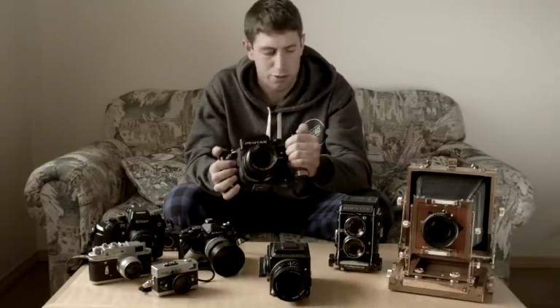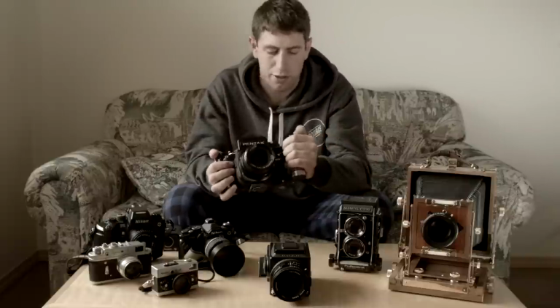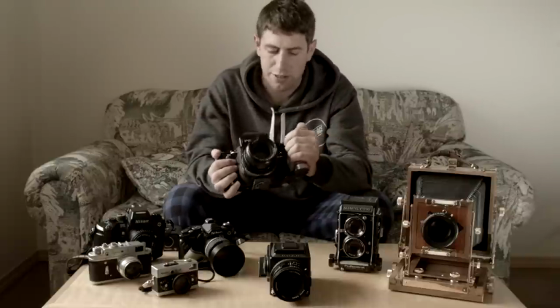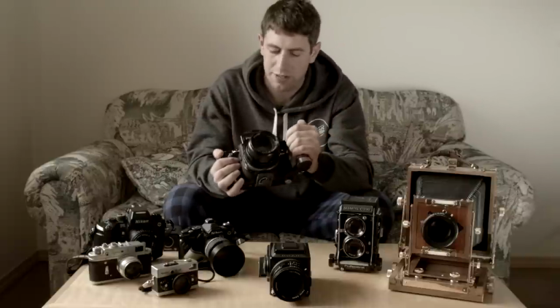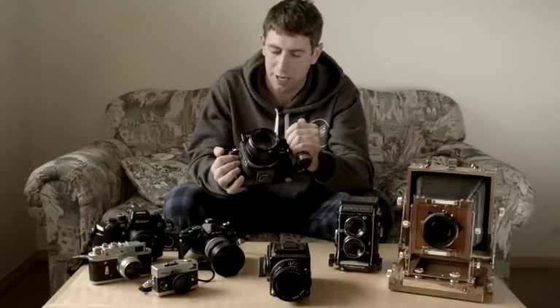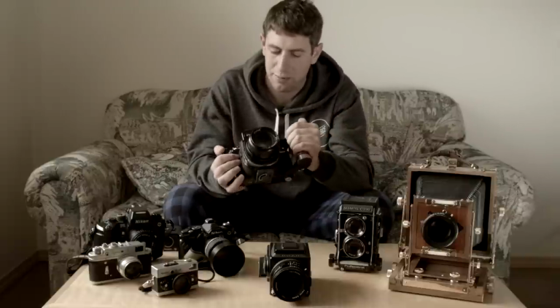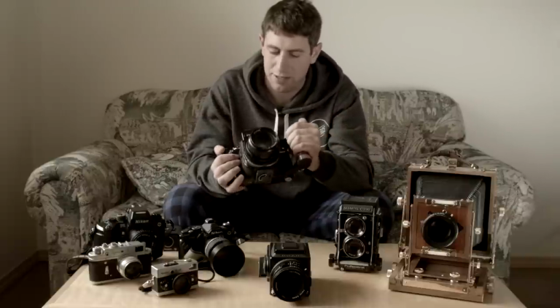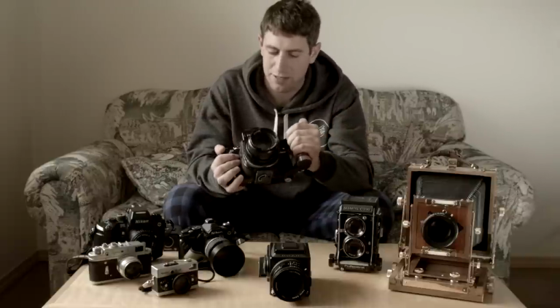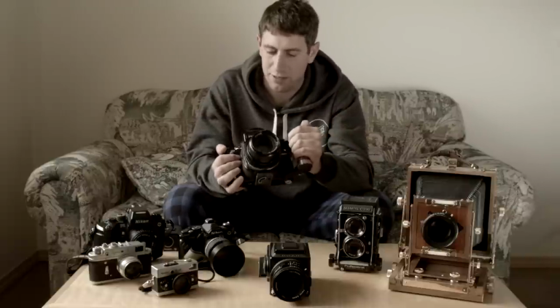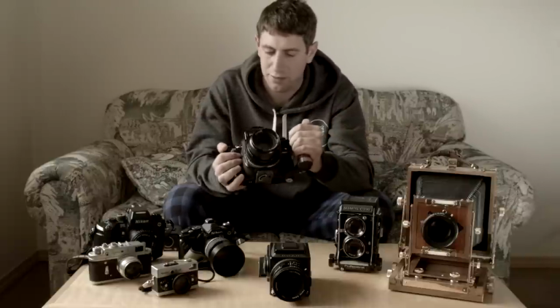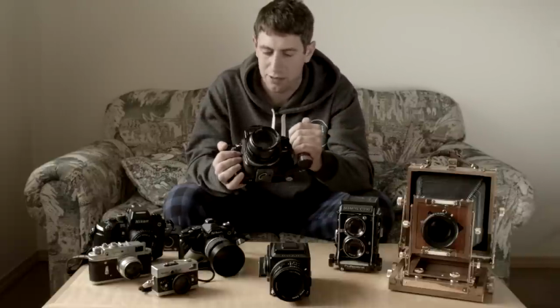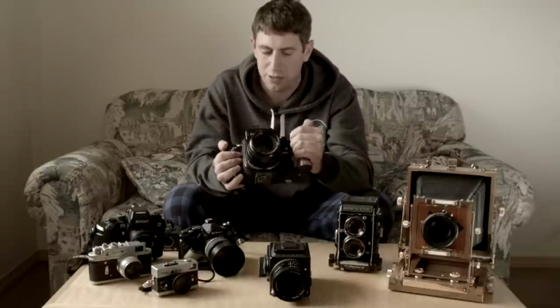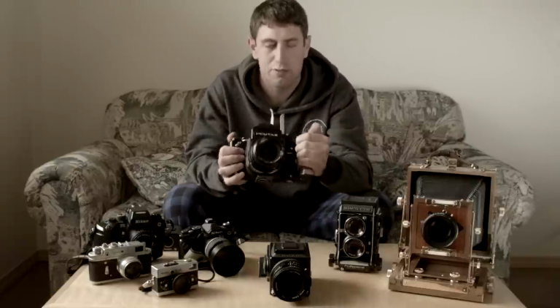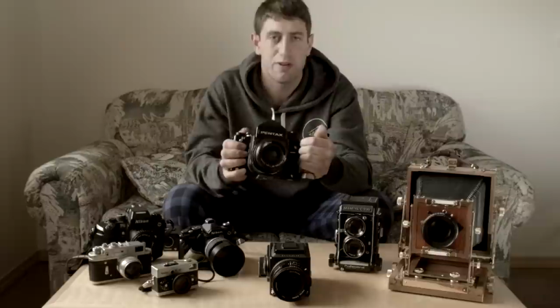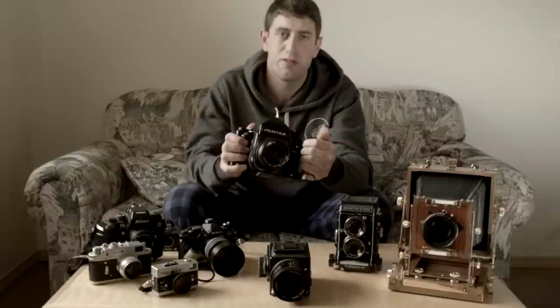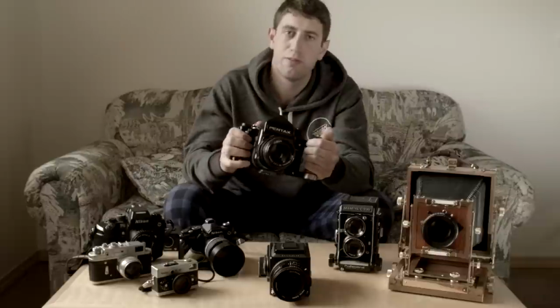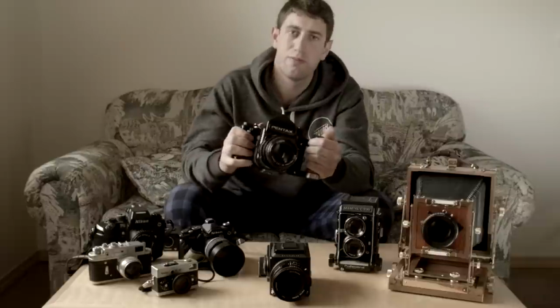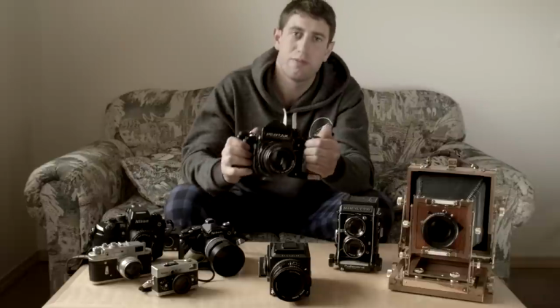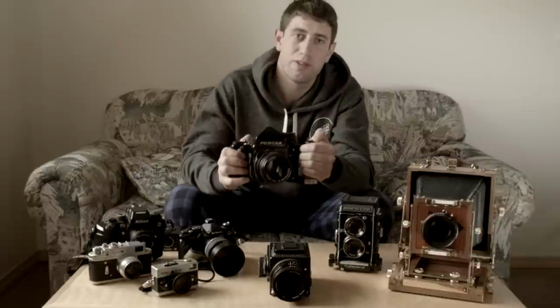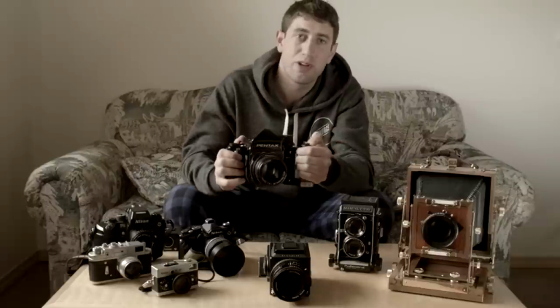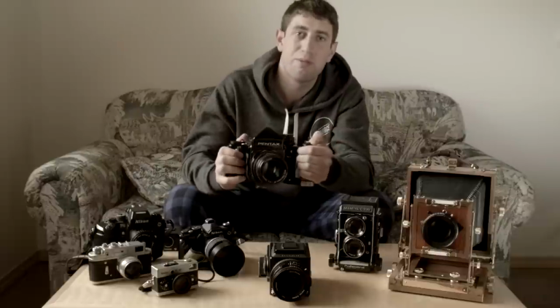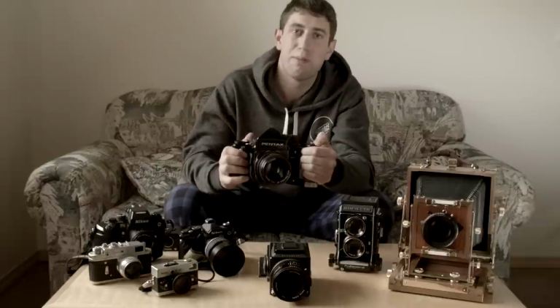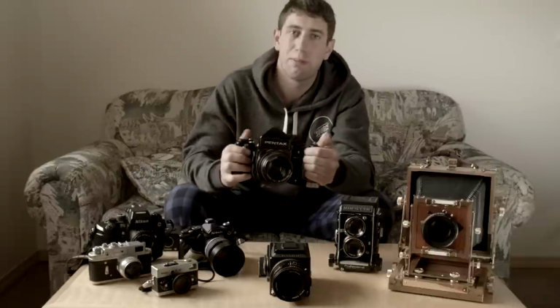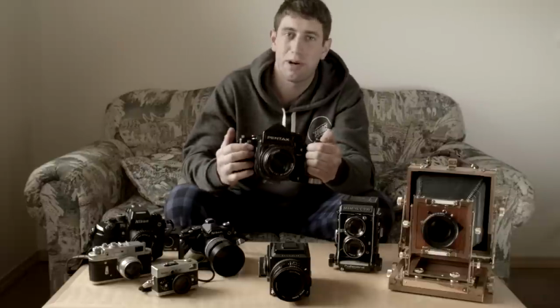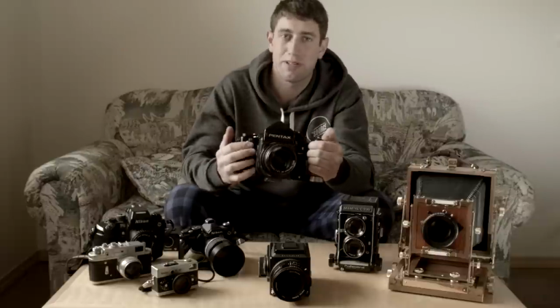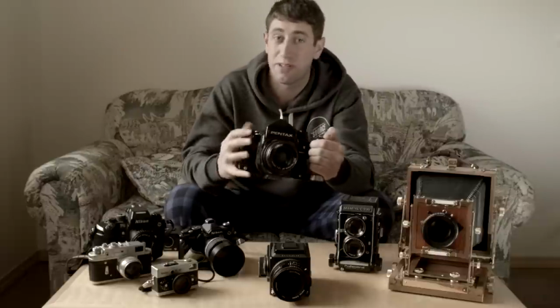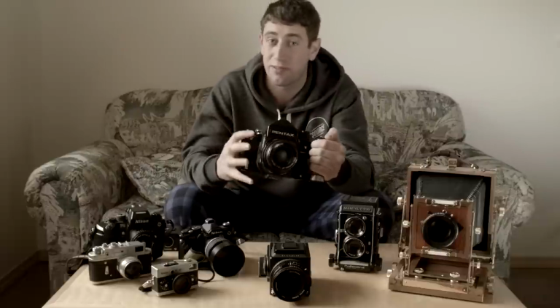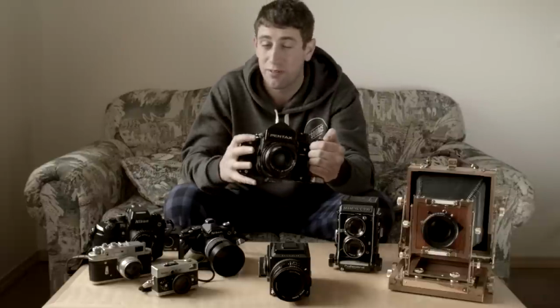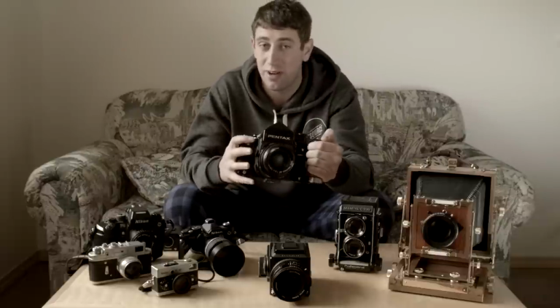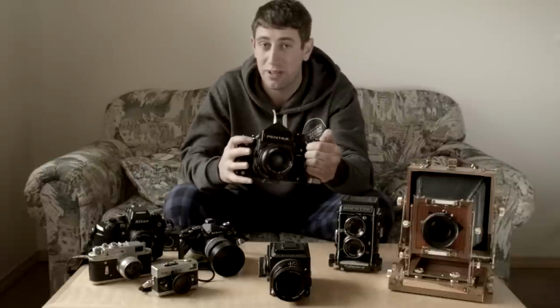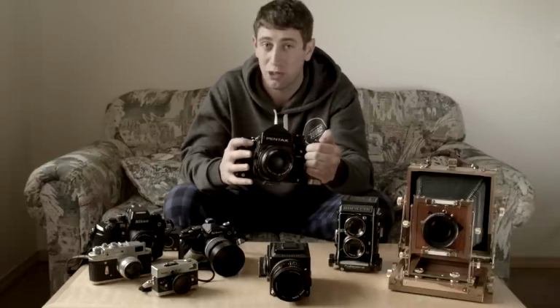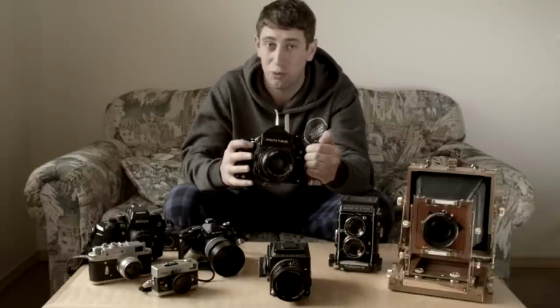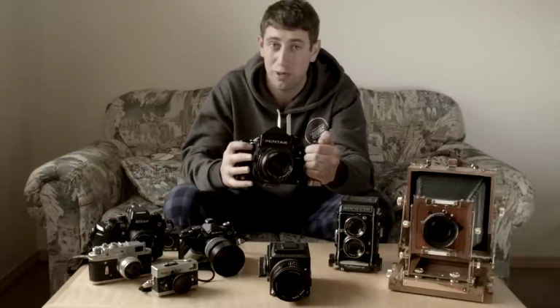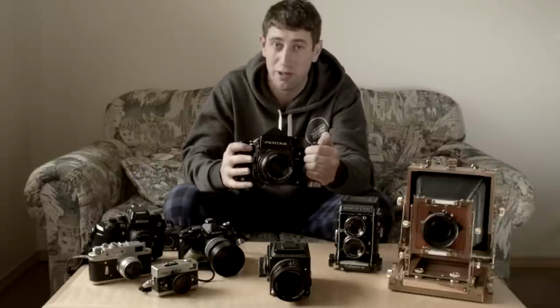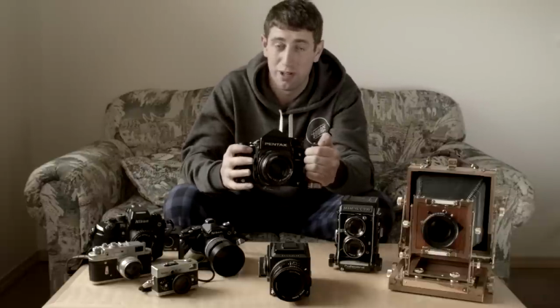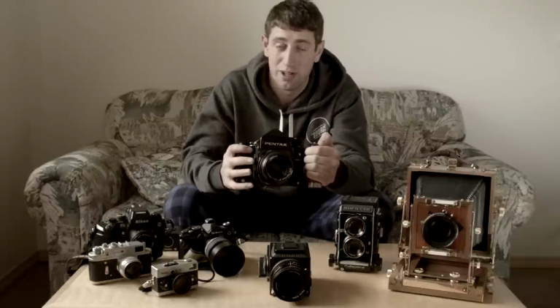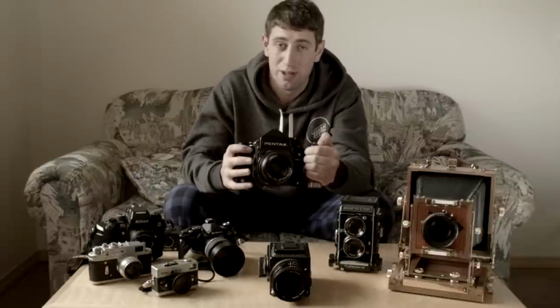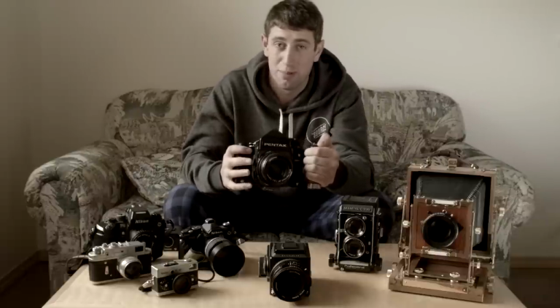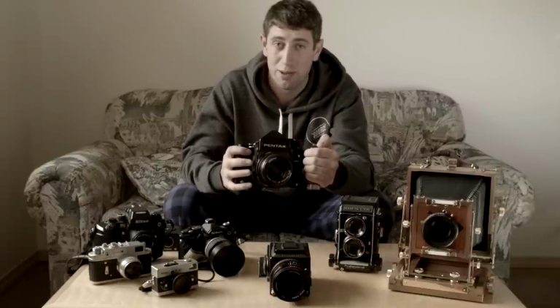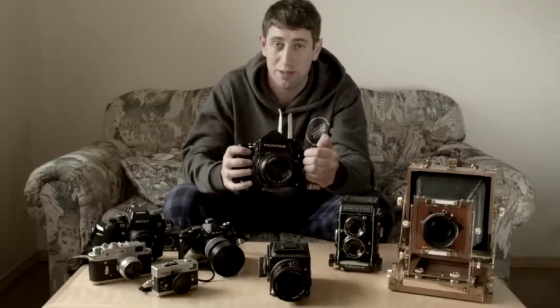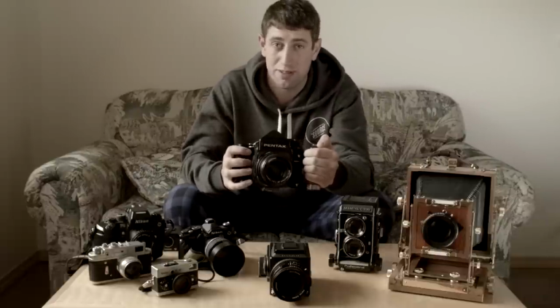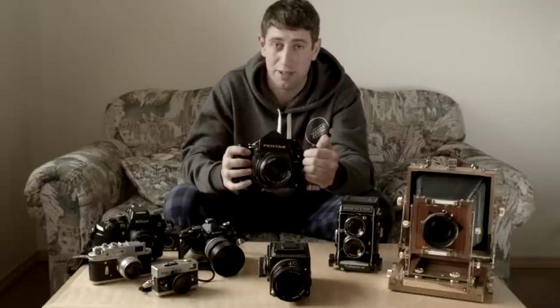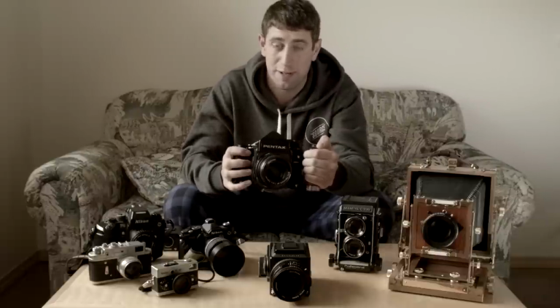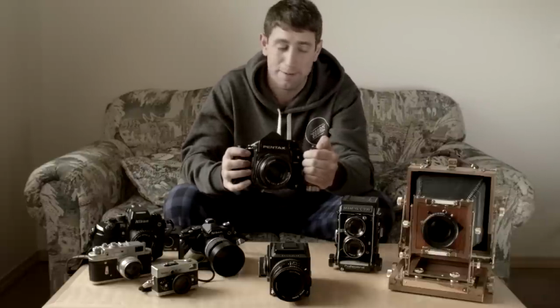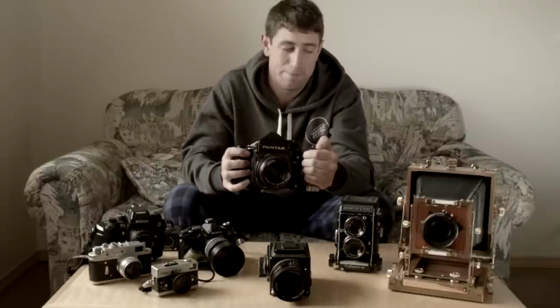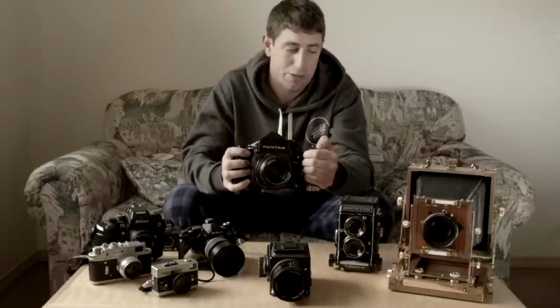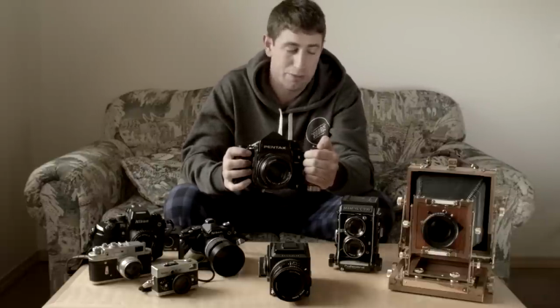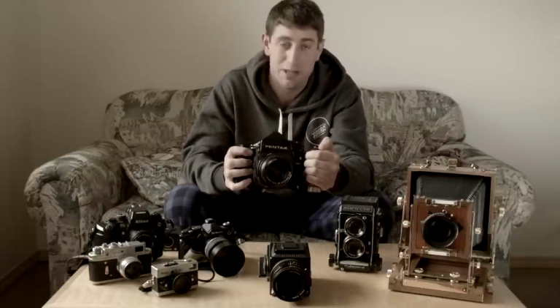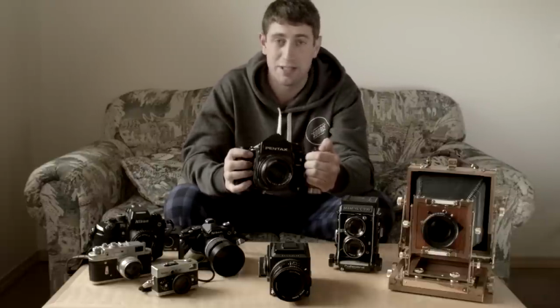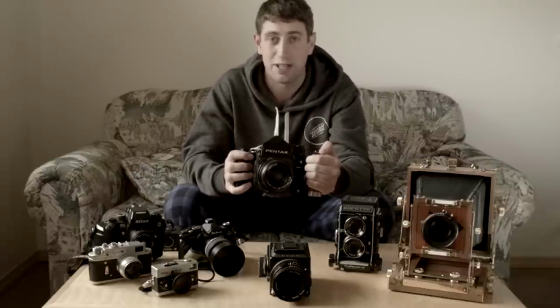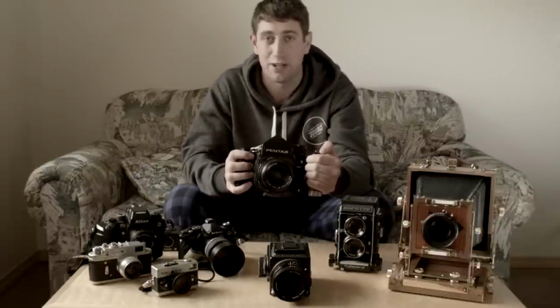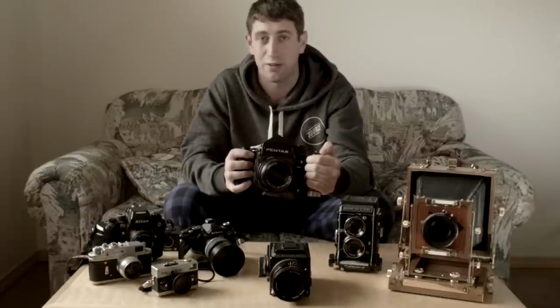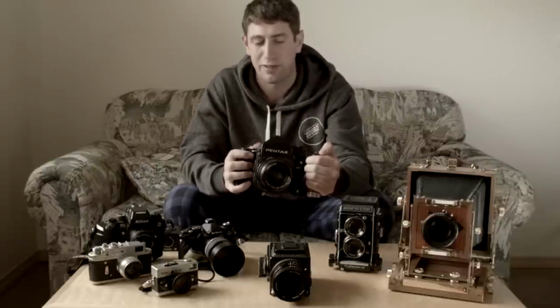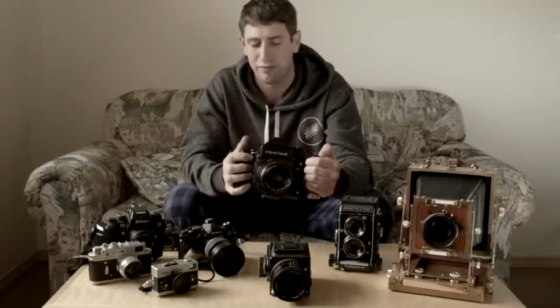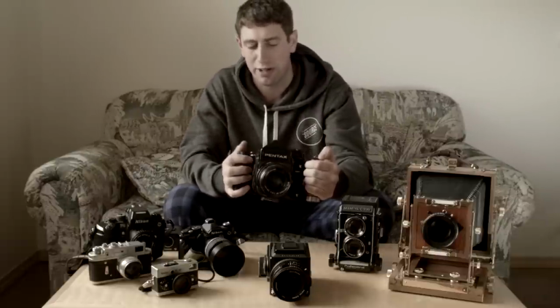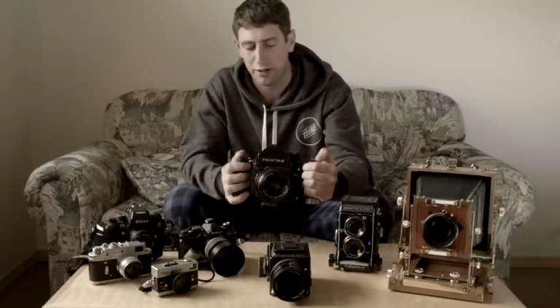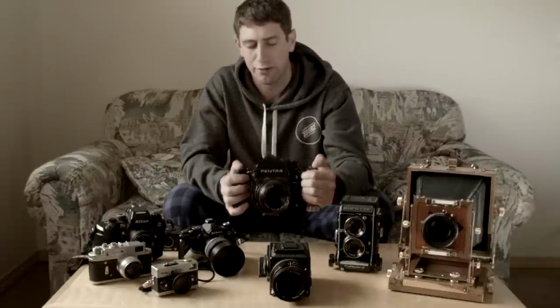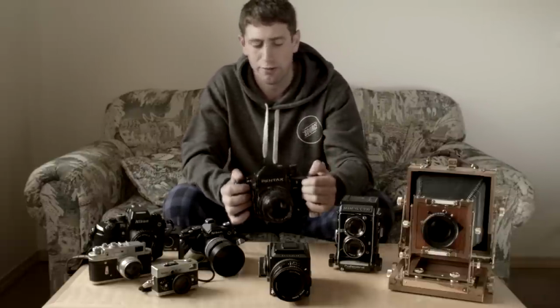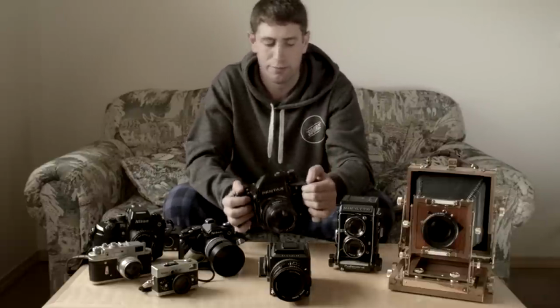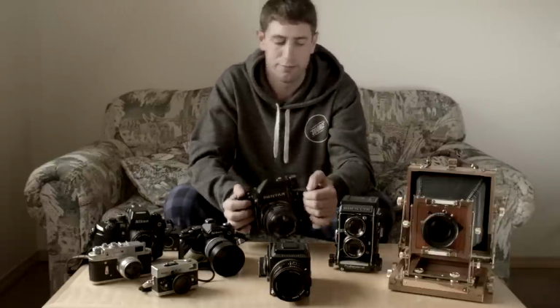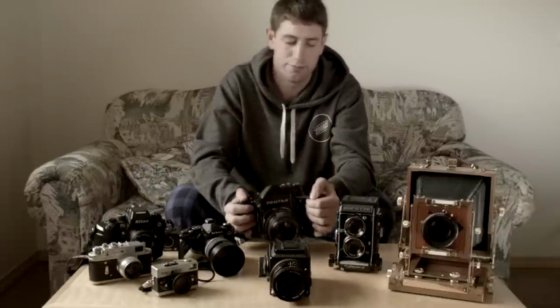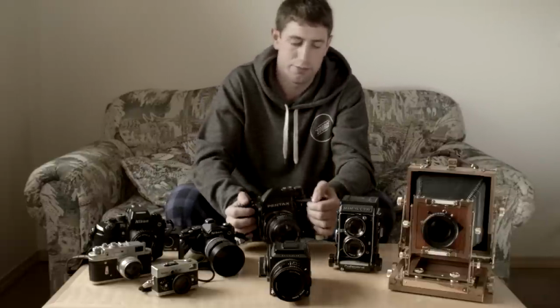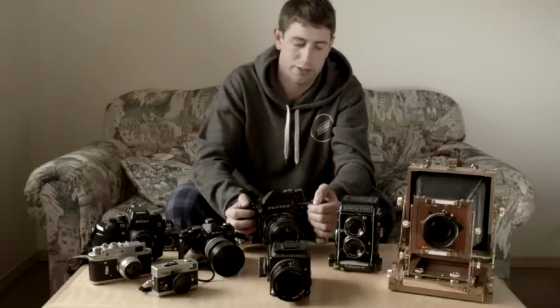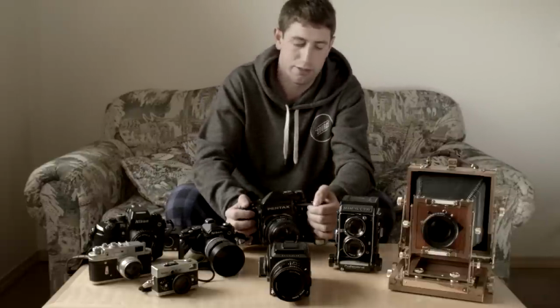With all these cameras, they're going to be a bit pricier if you find a good one, but they'll maintain their value.